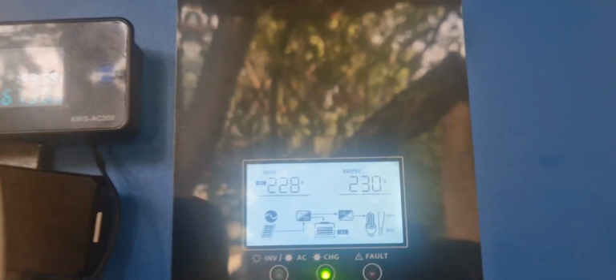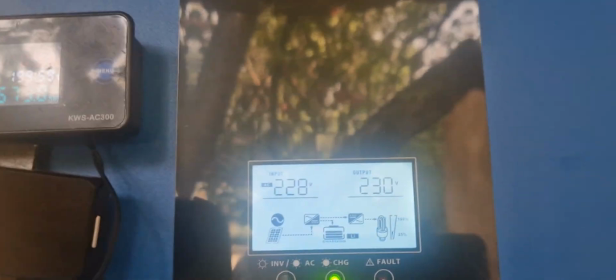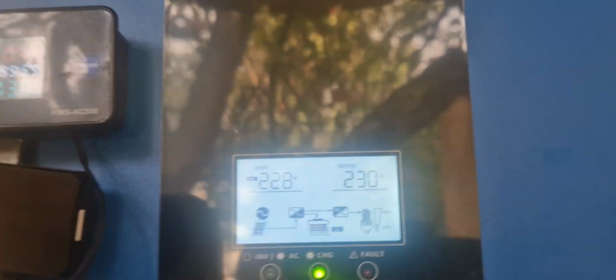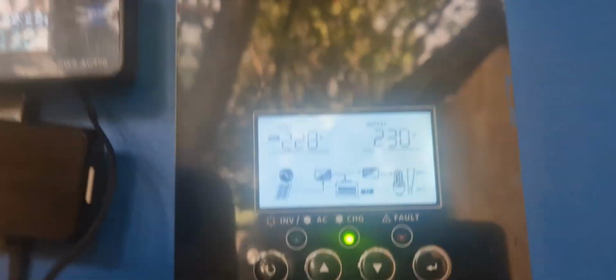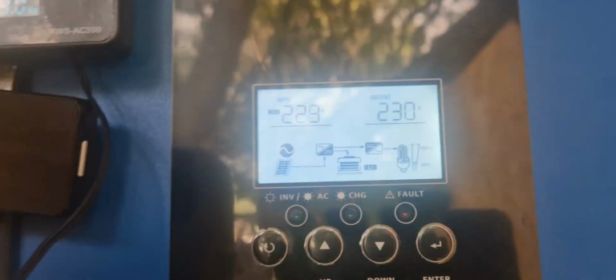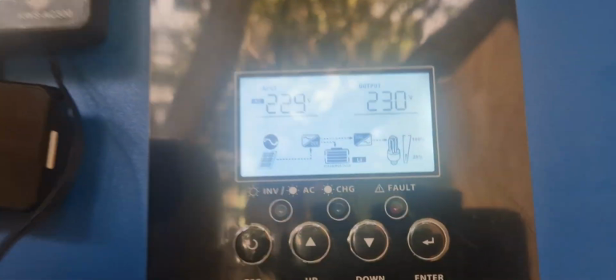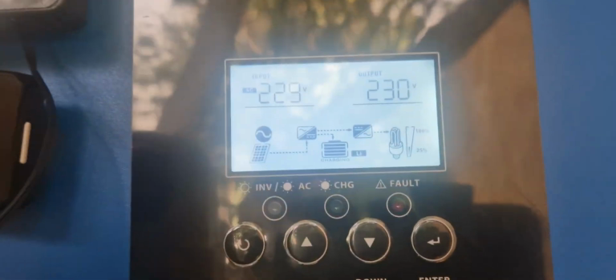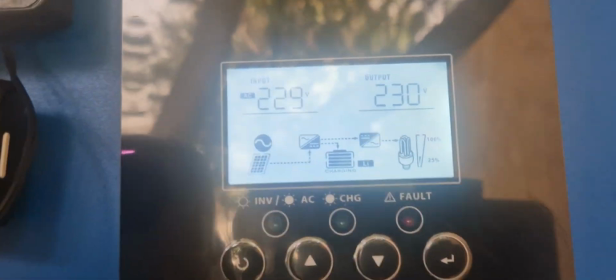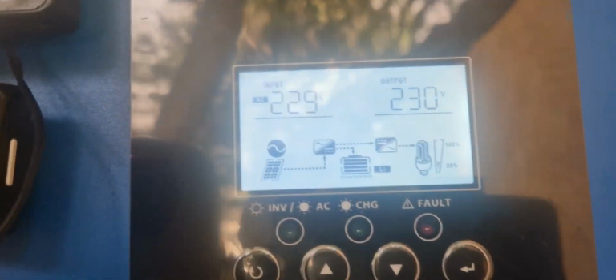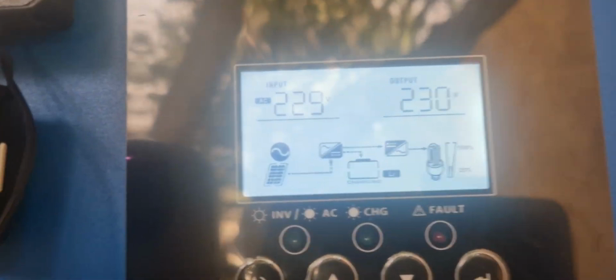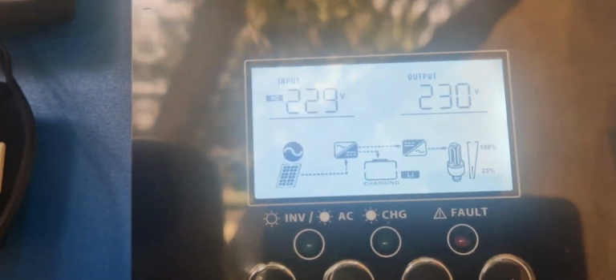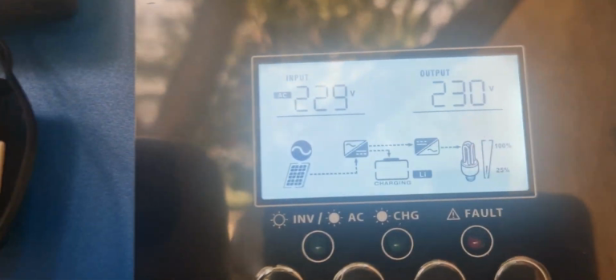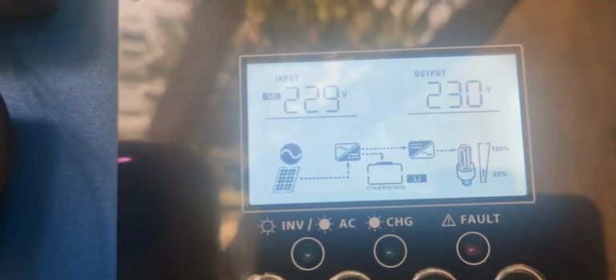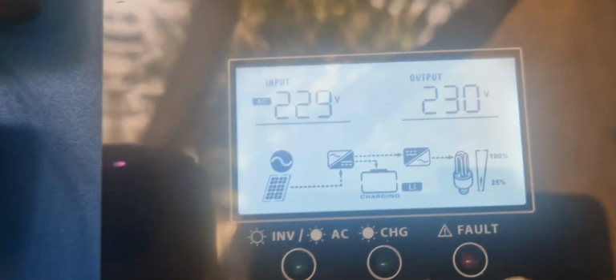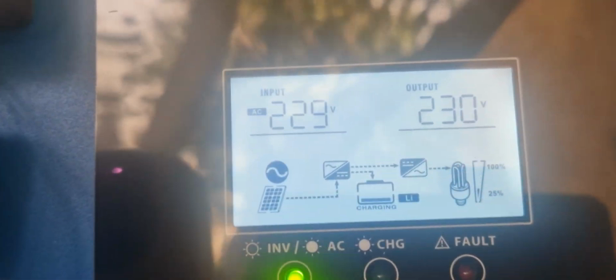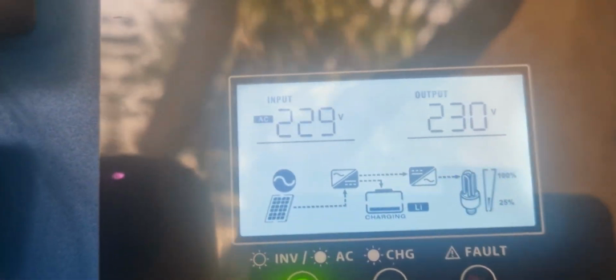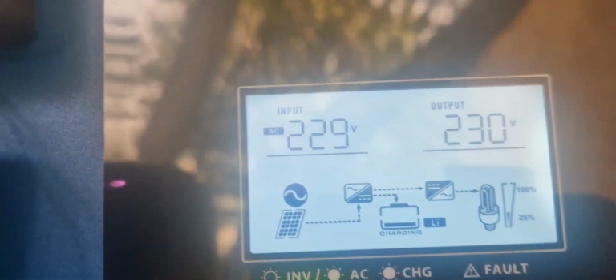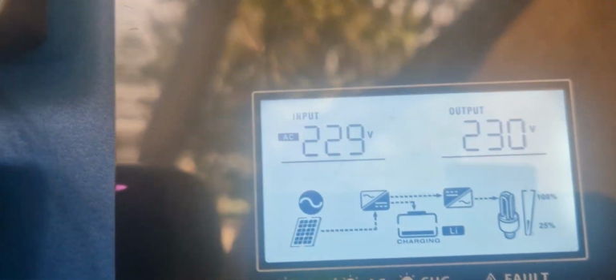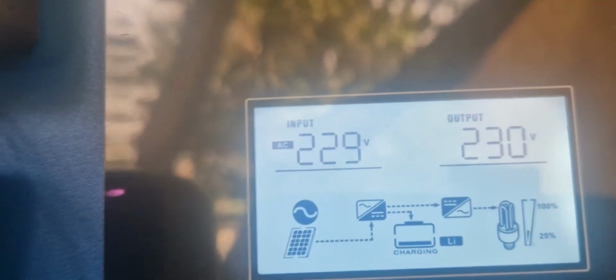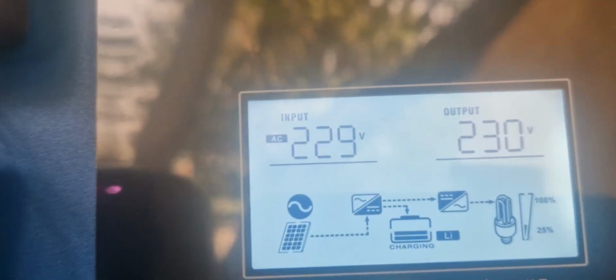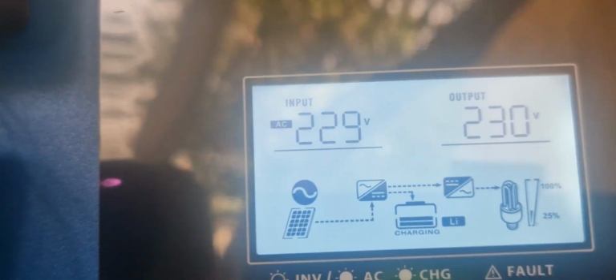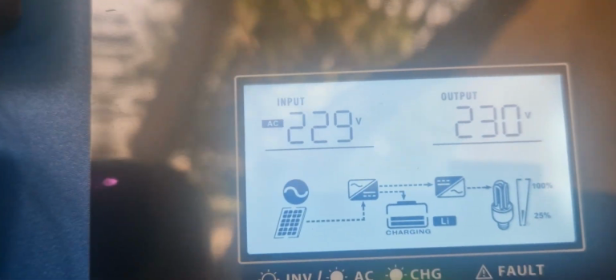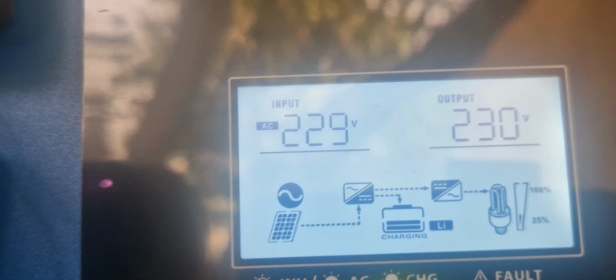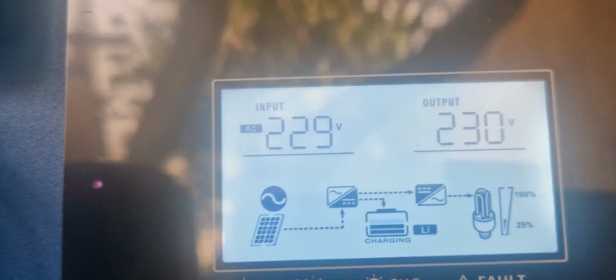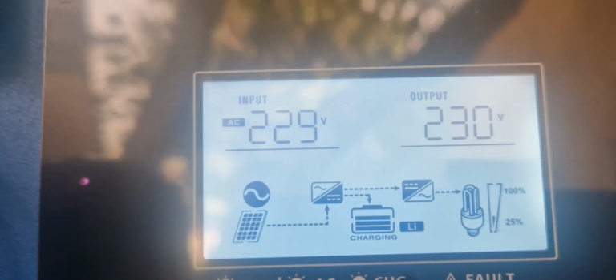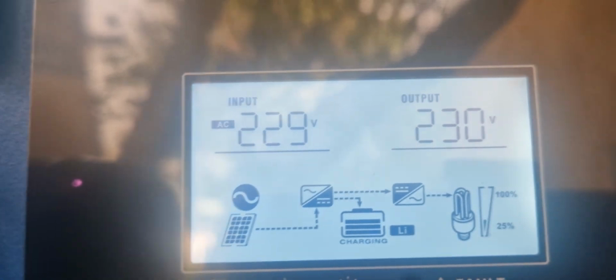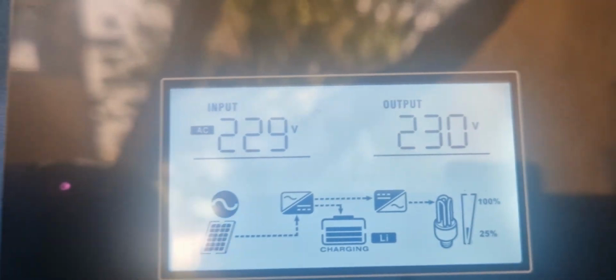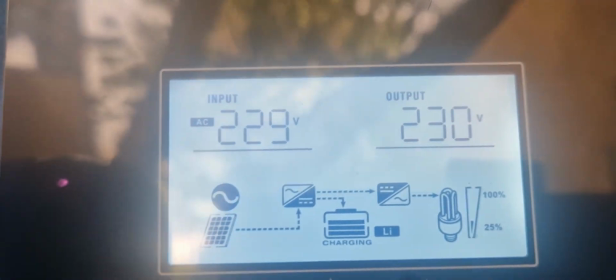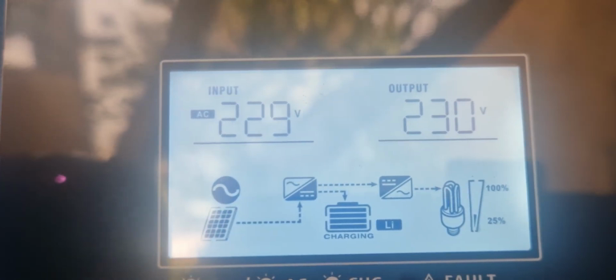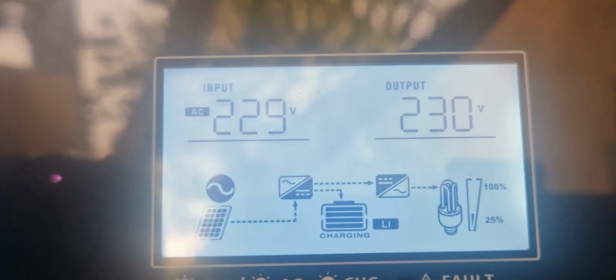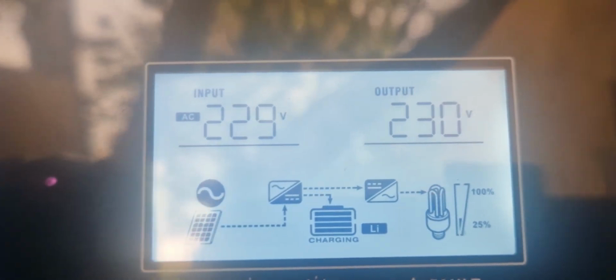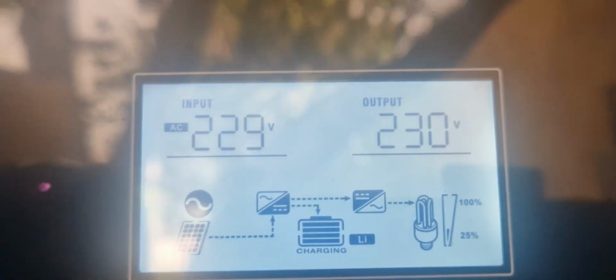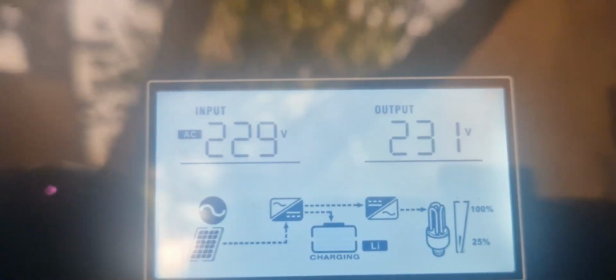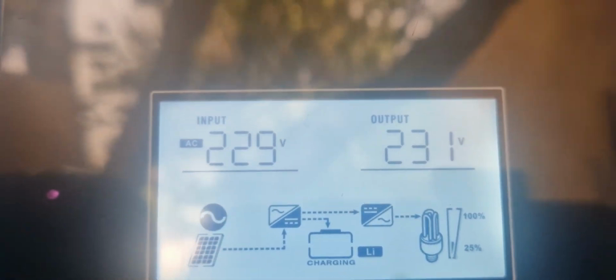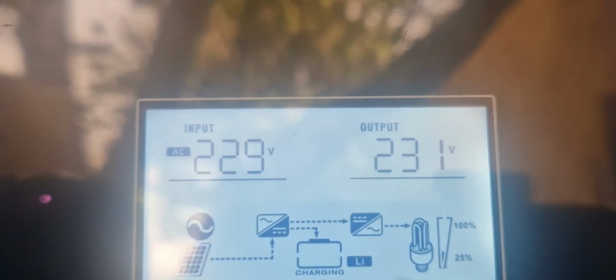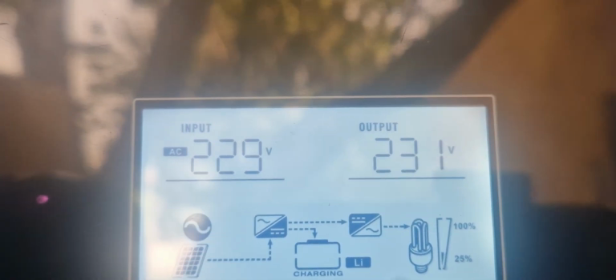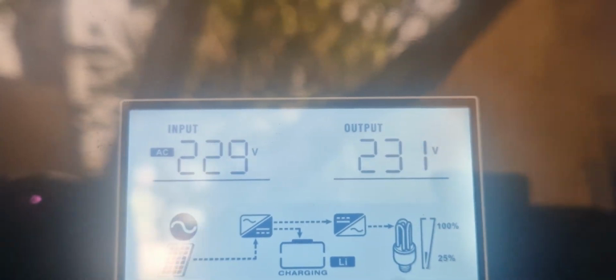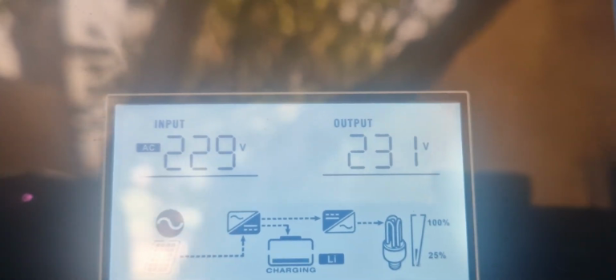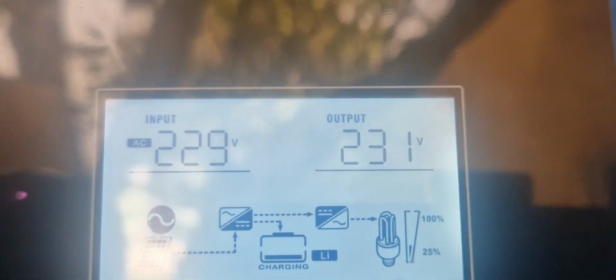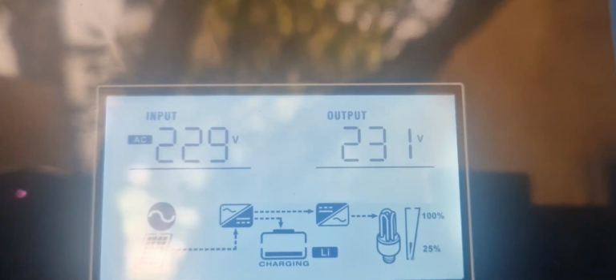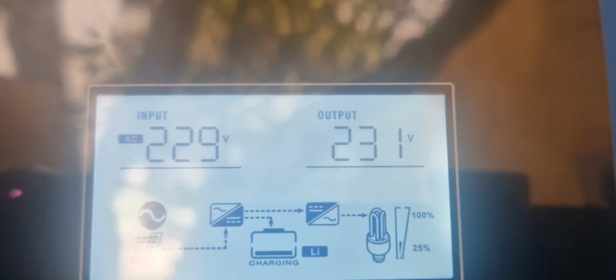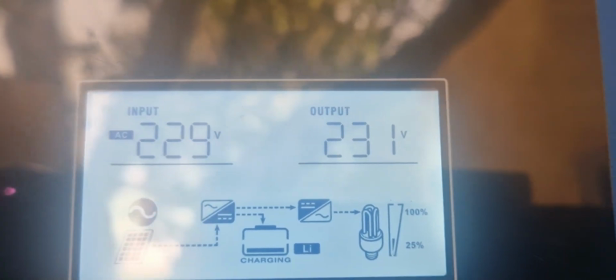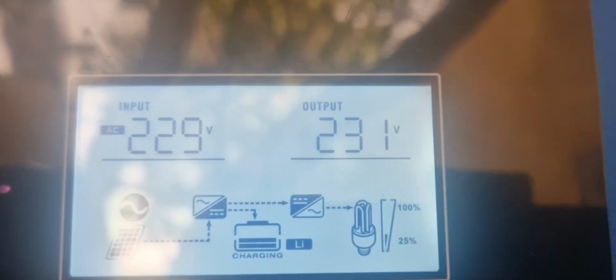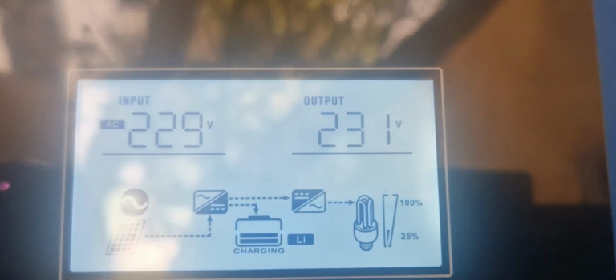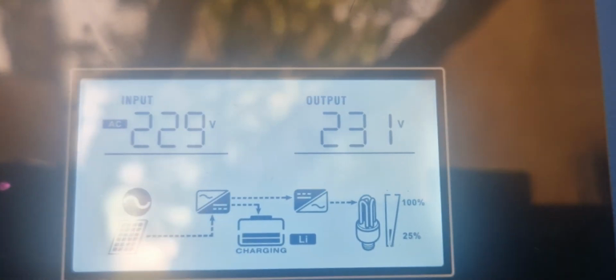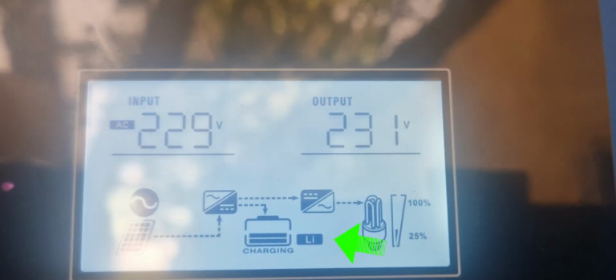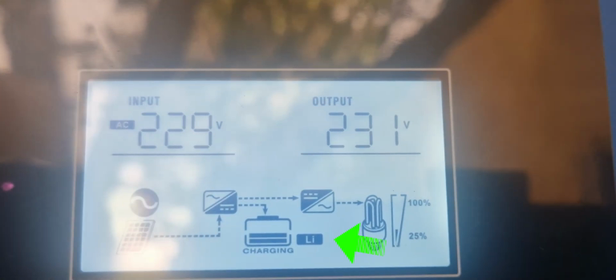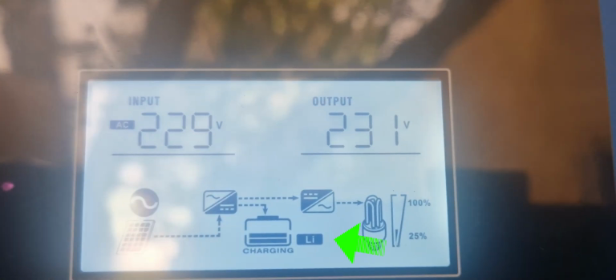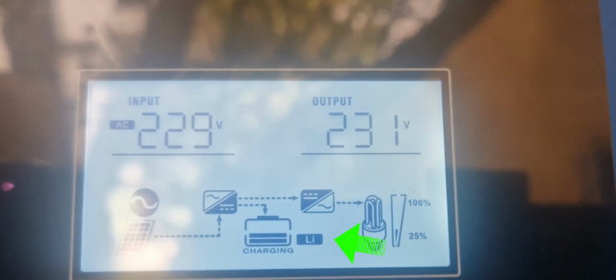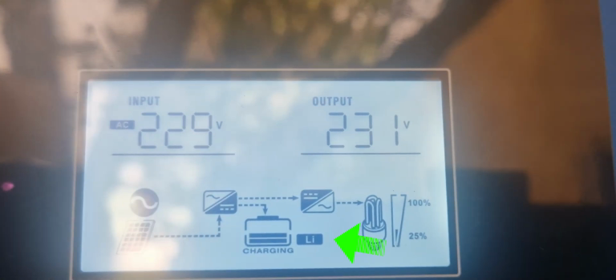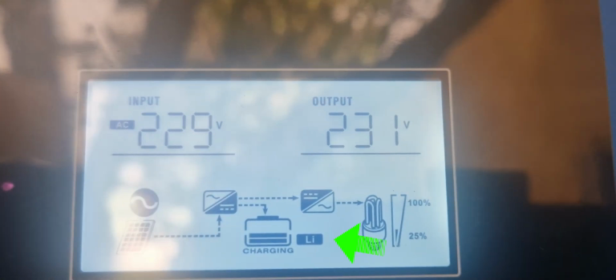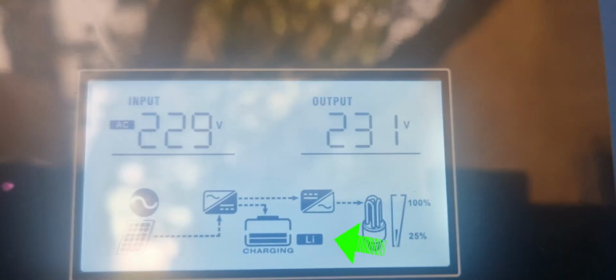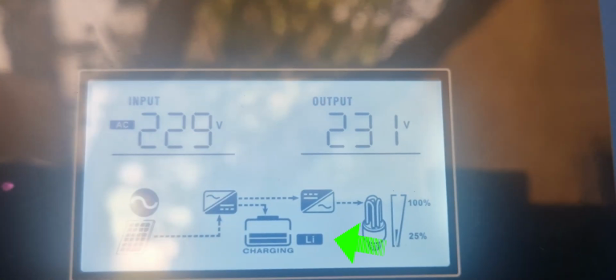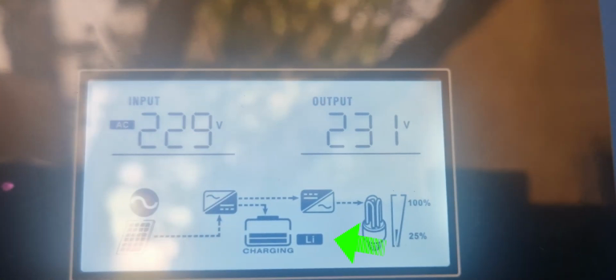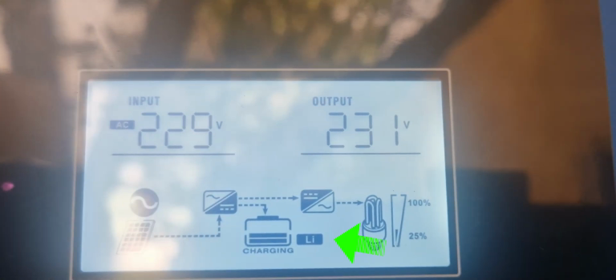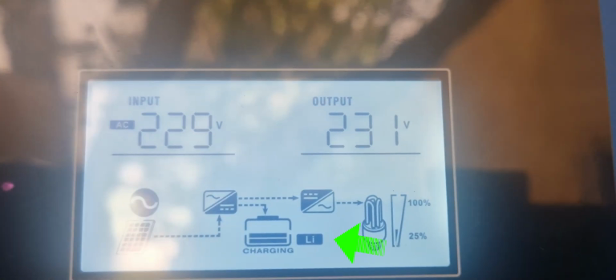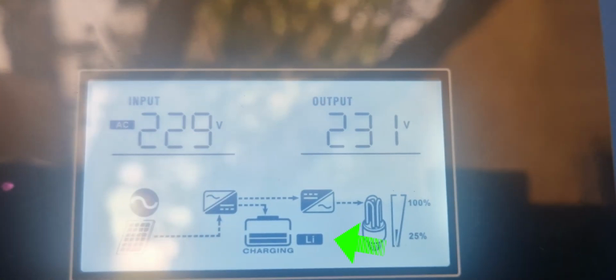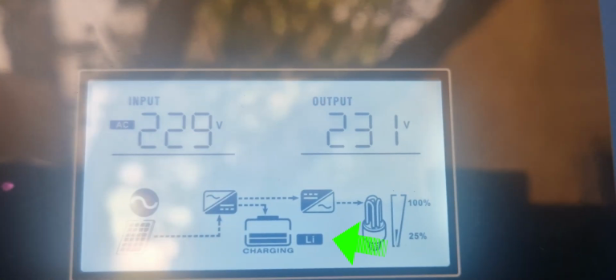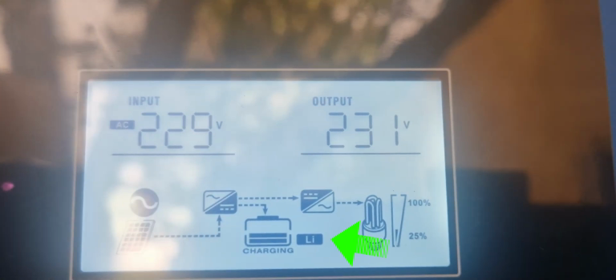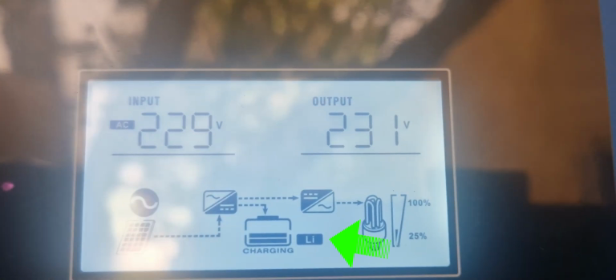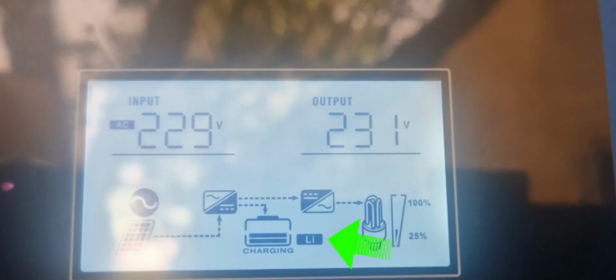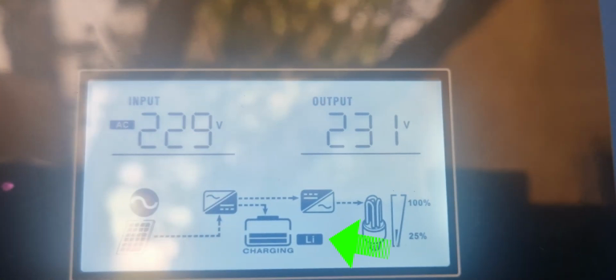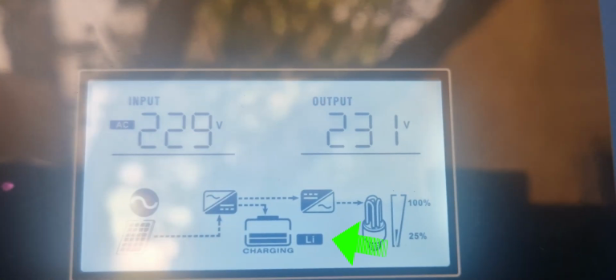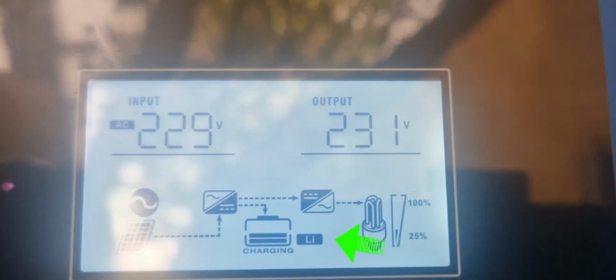Now look at the inverter, and if you did as I told you, it will work flawlessly. Thank you, and good luck.